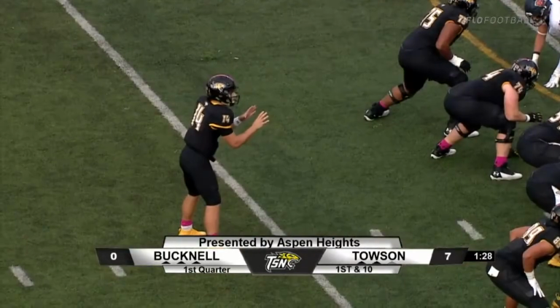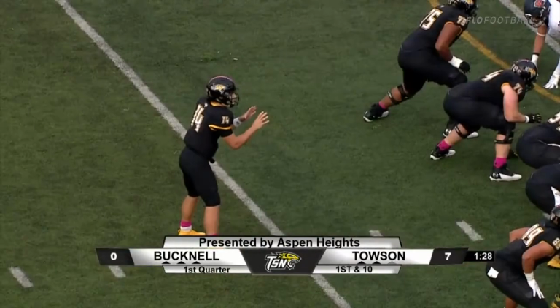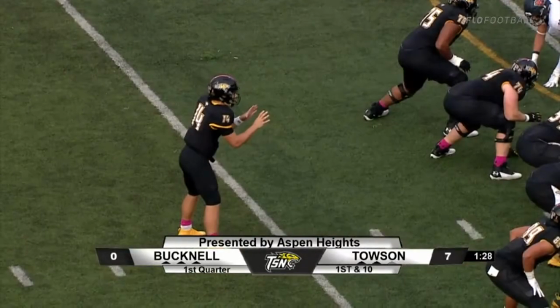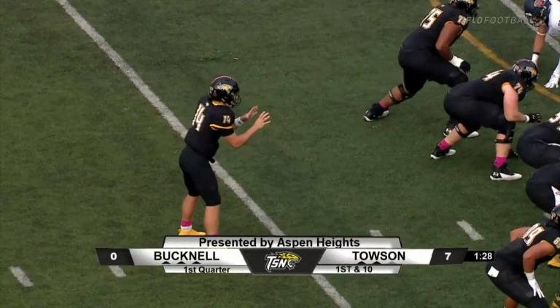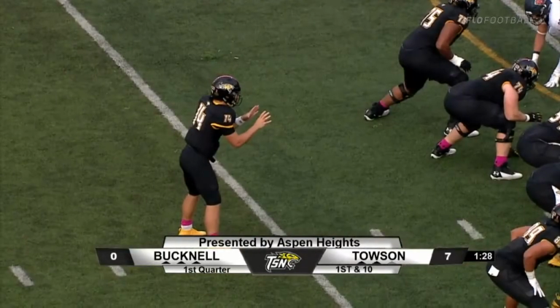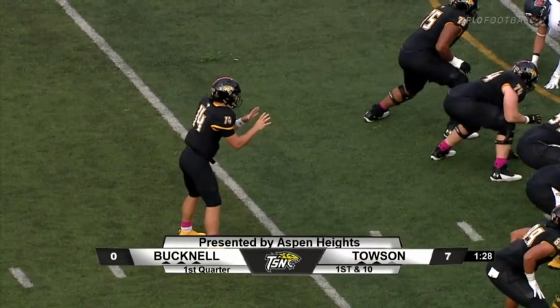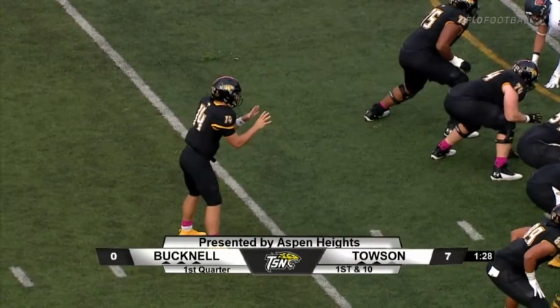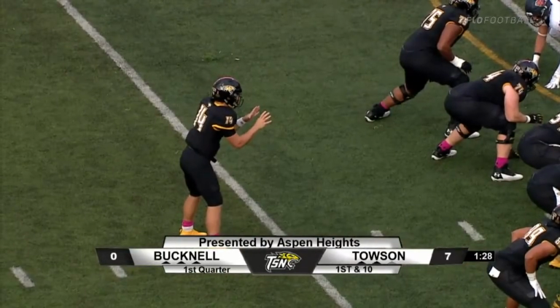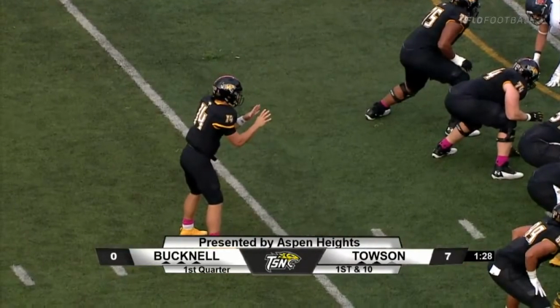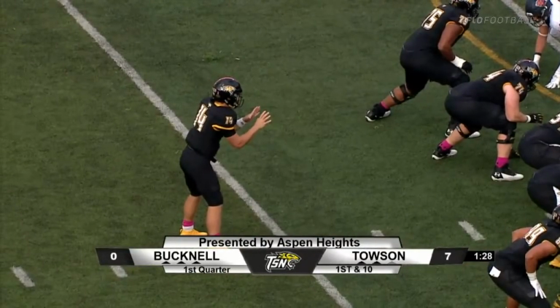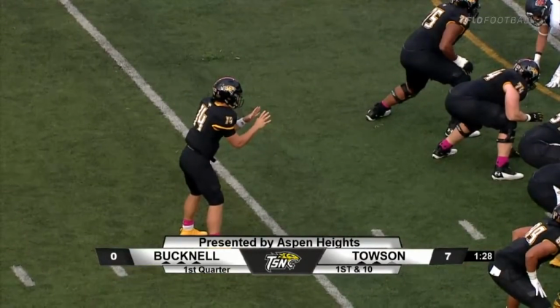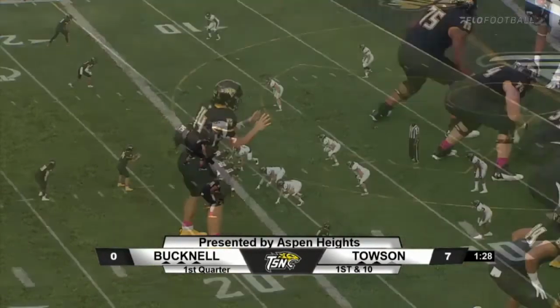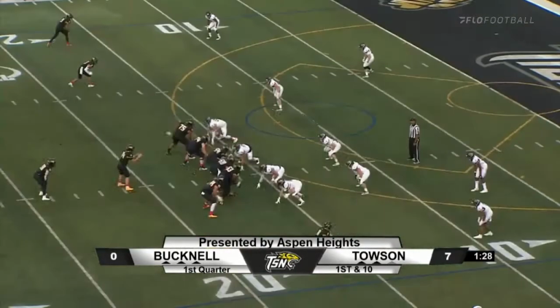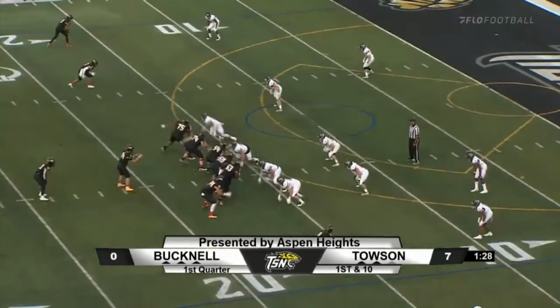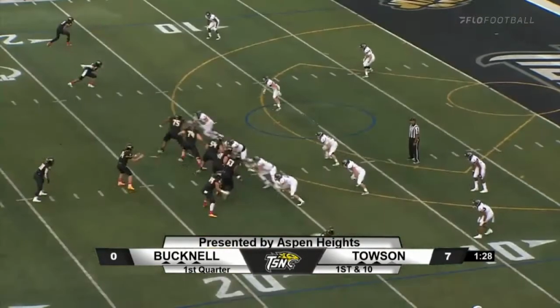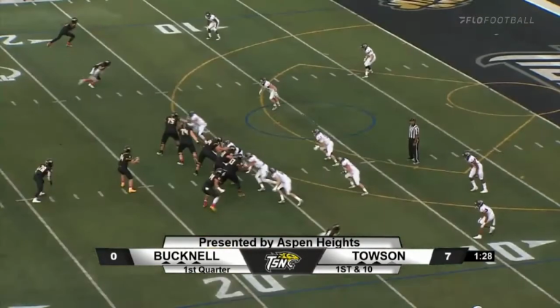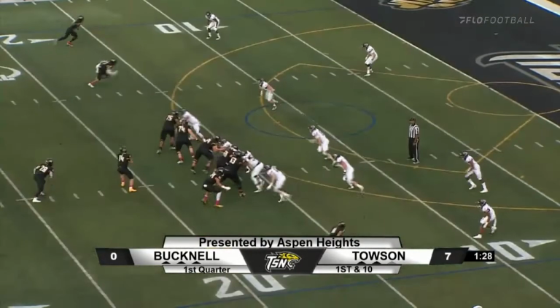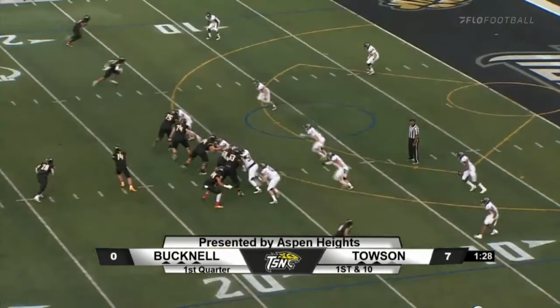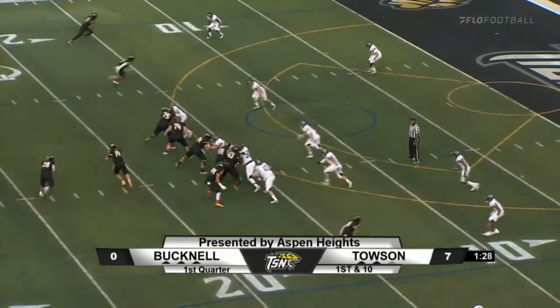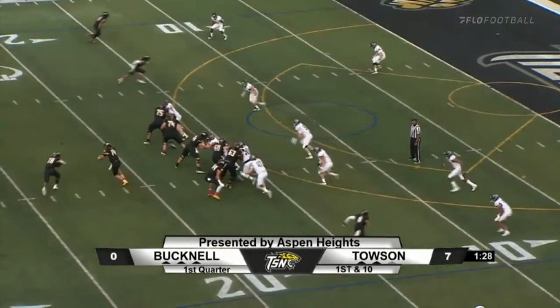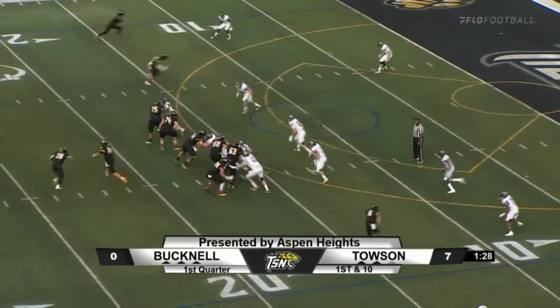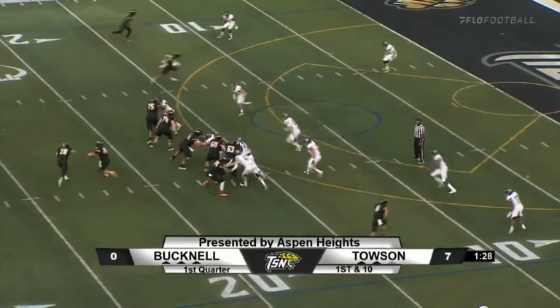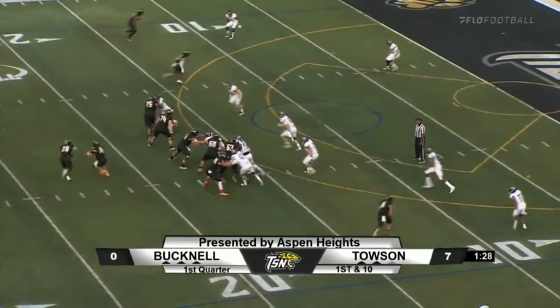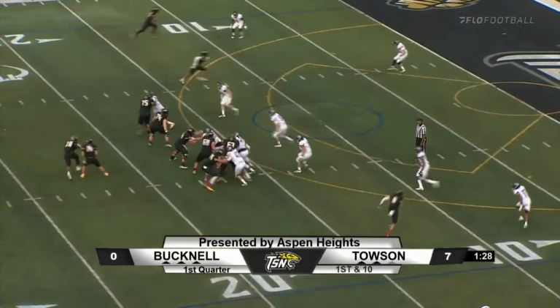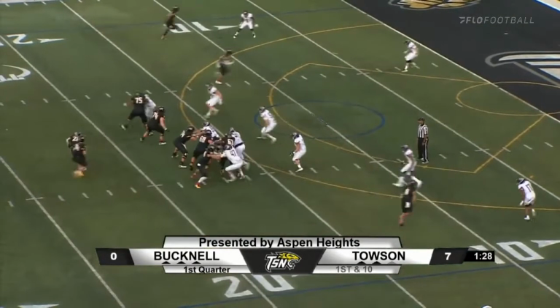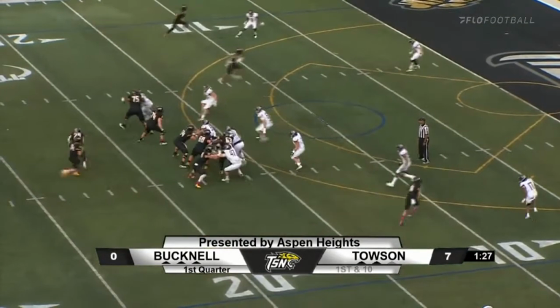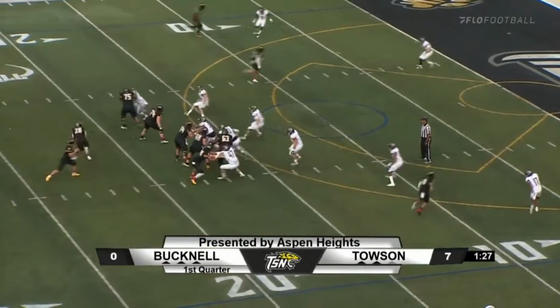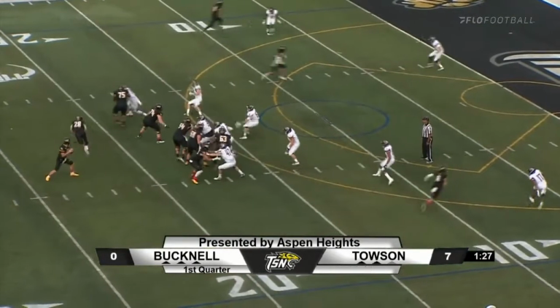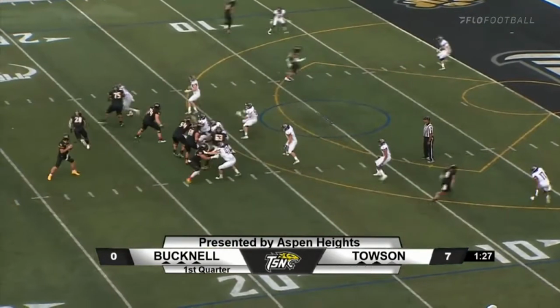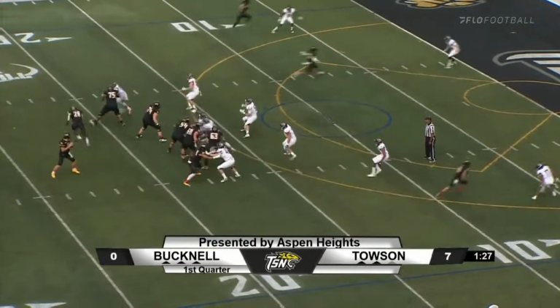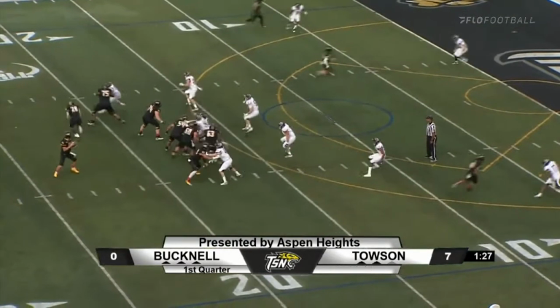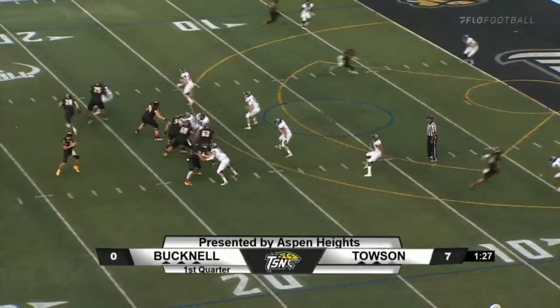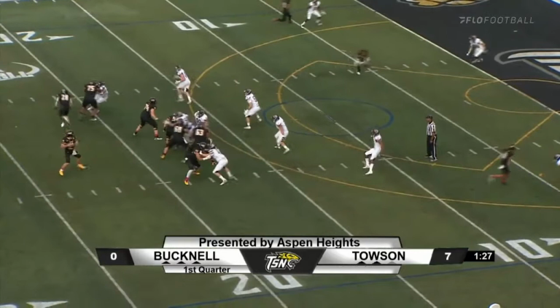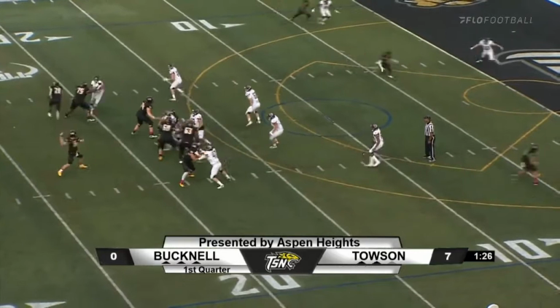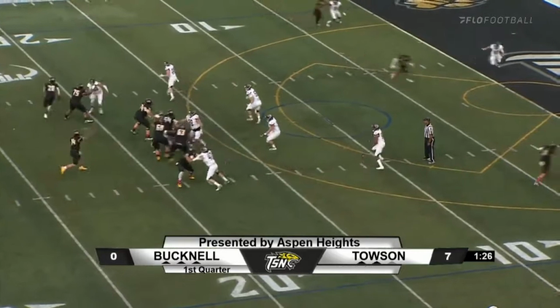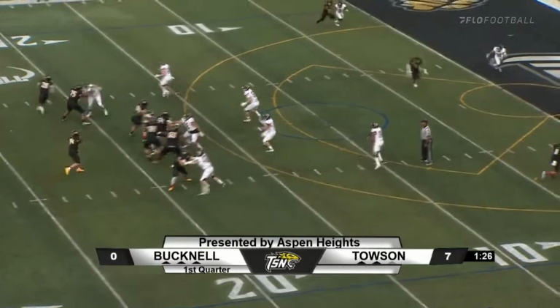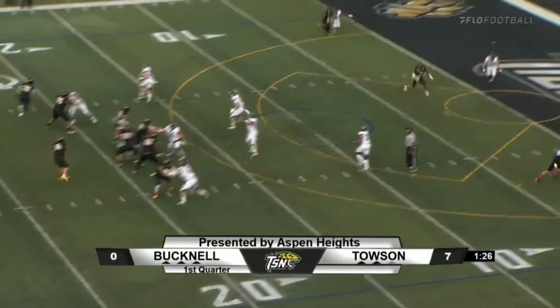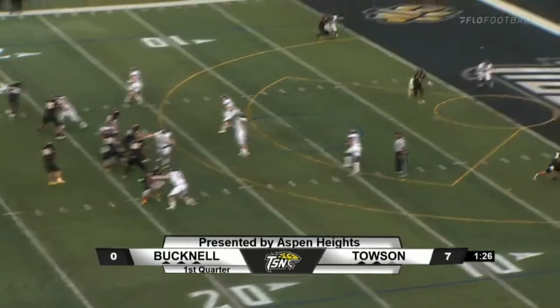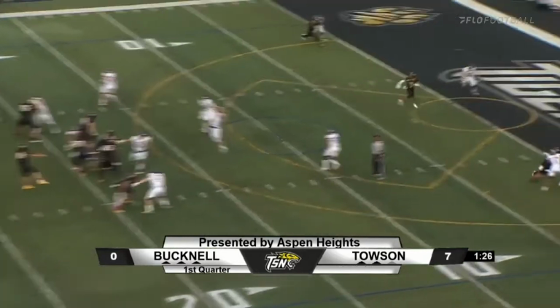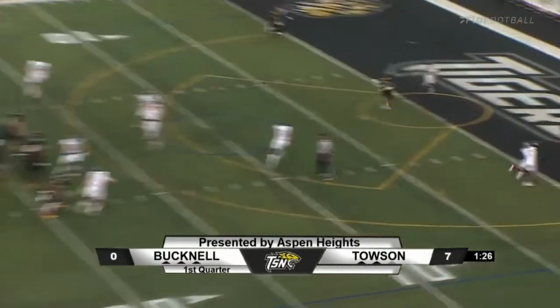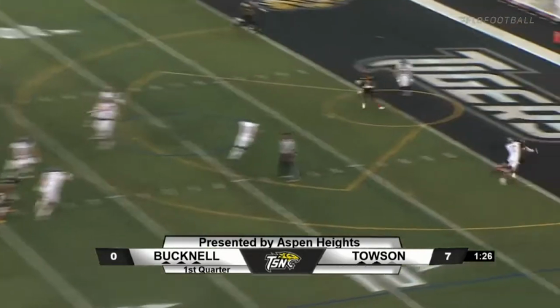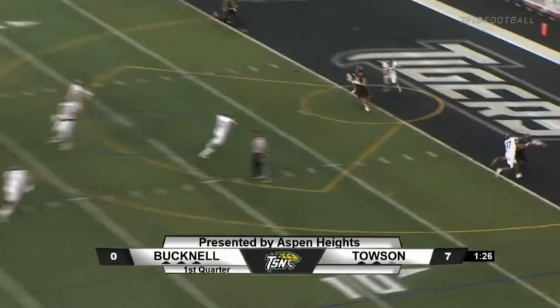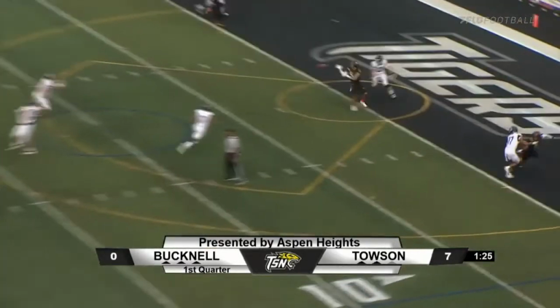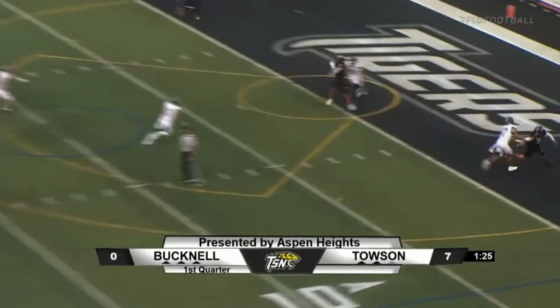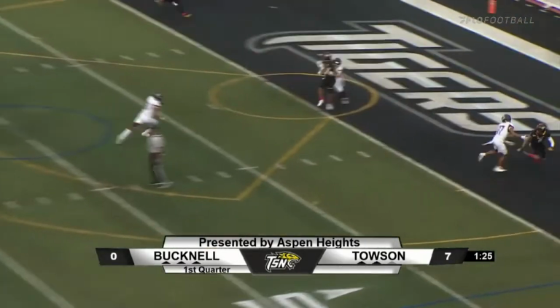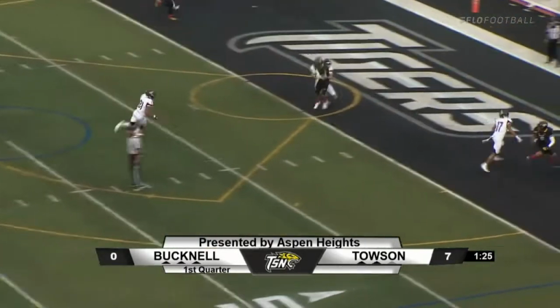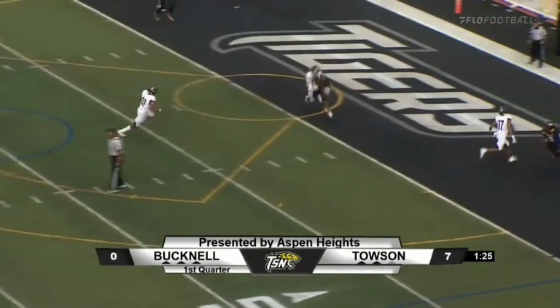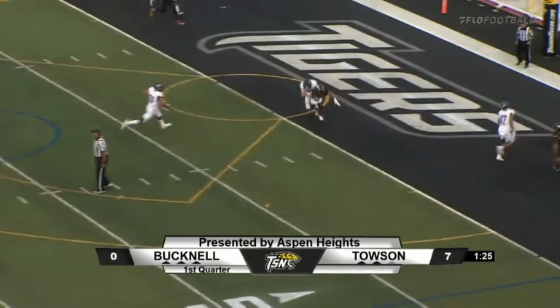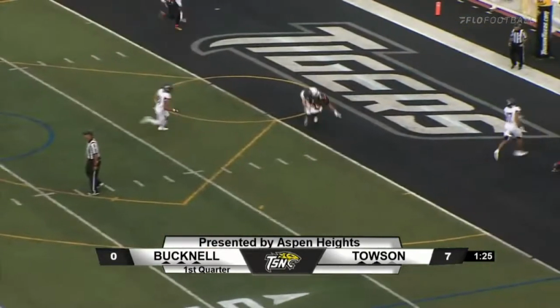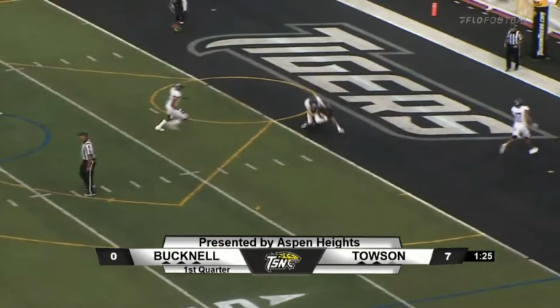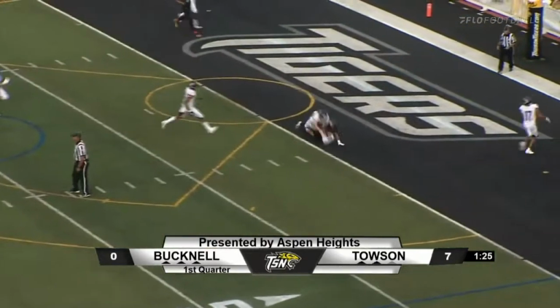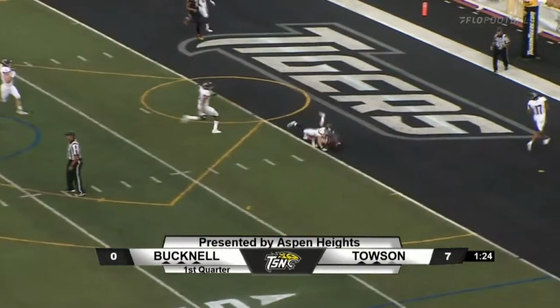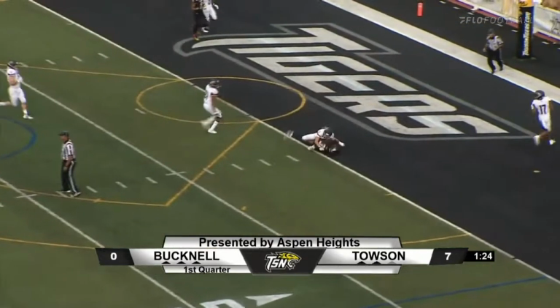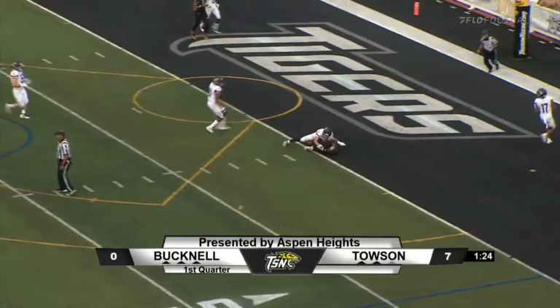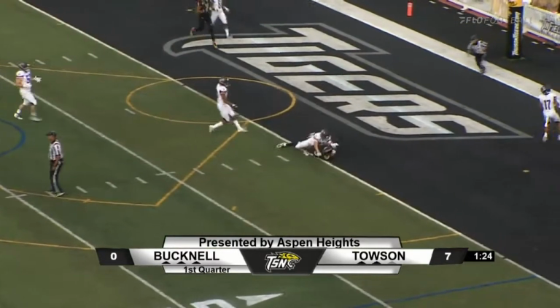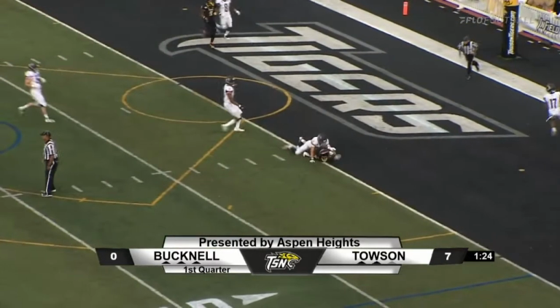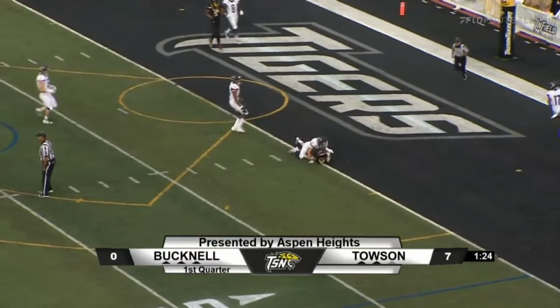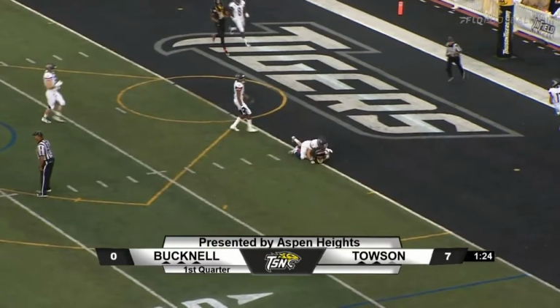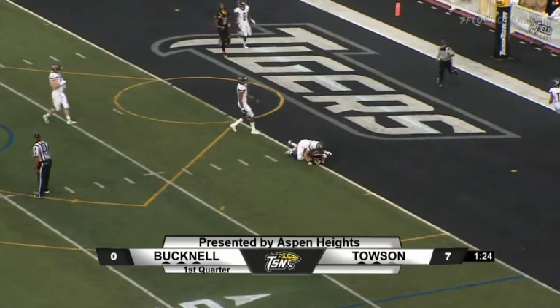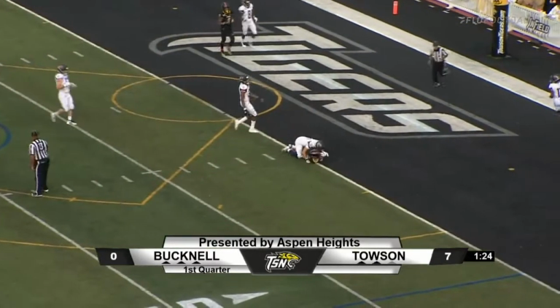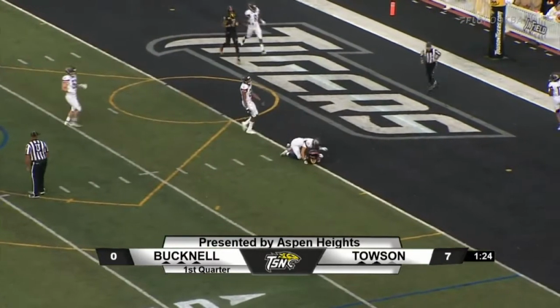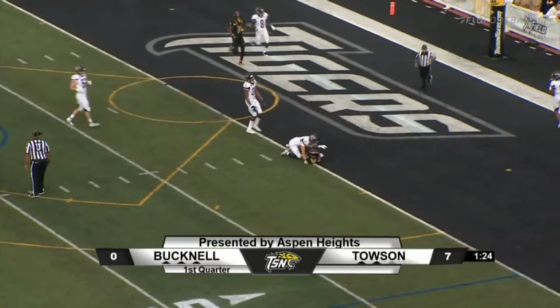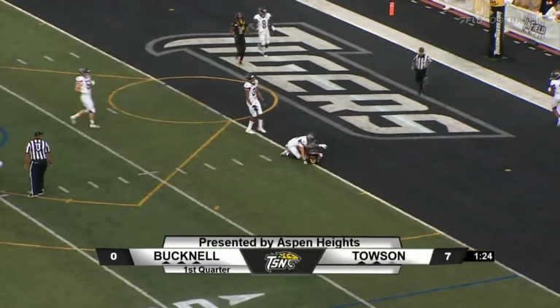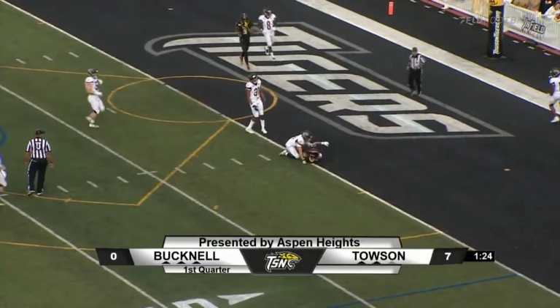Thane Rat in the backfield in the pistol. Fake handoff to Thane Rat, Tom looking down the middle of the field — got his man. Touchdown Tigers!